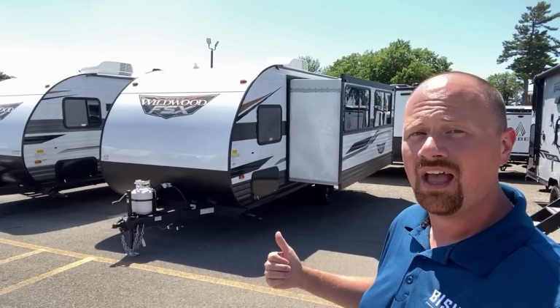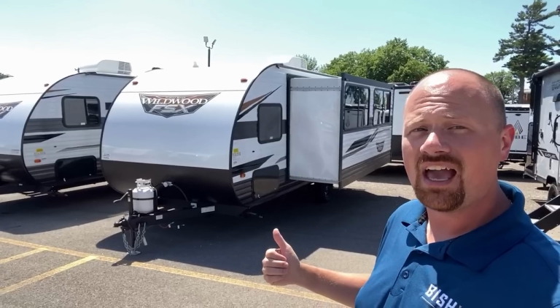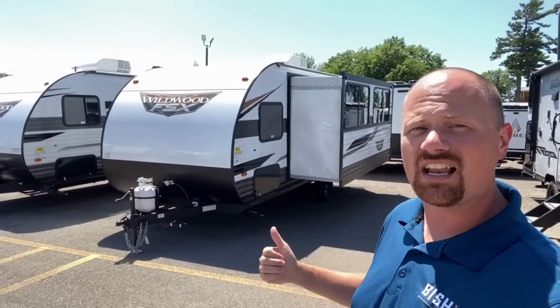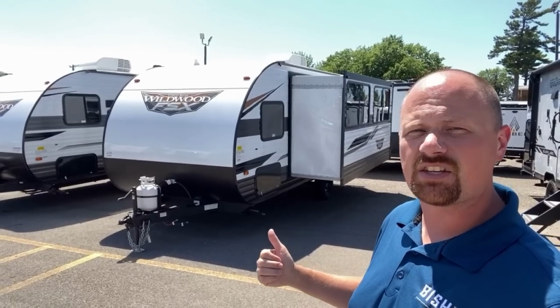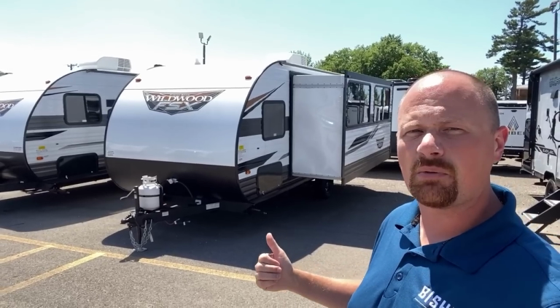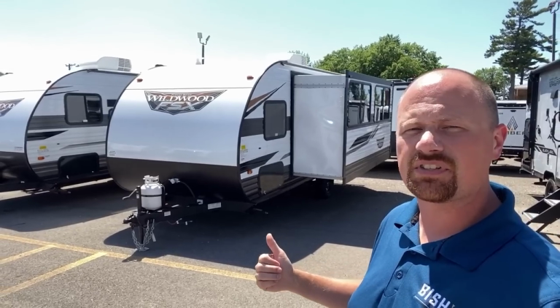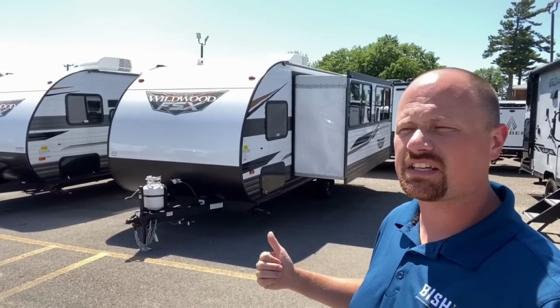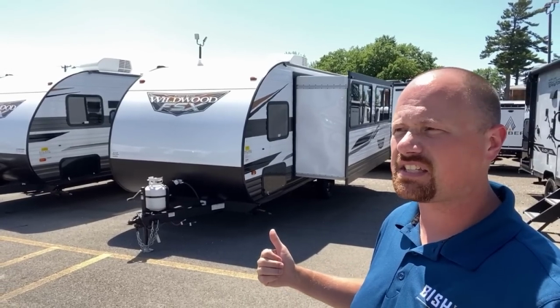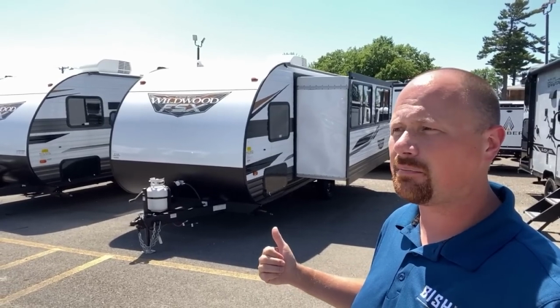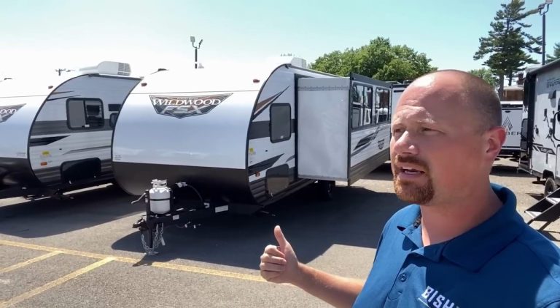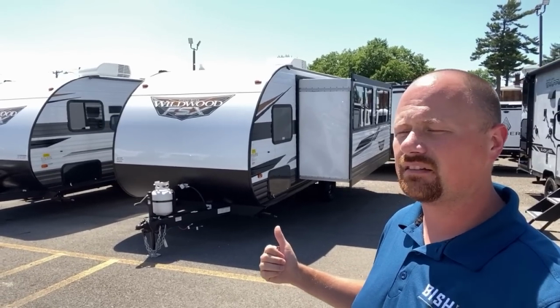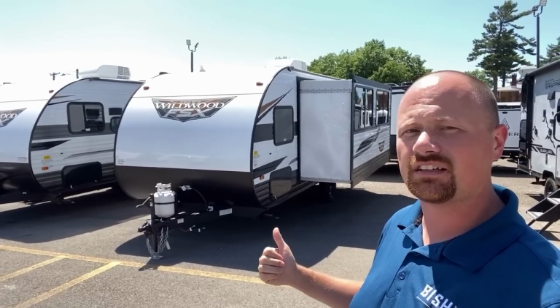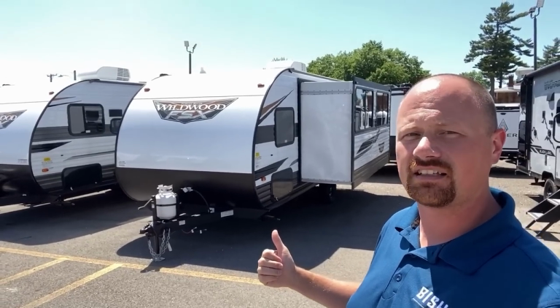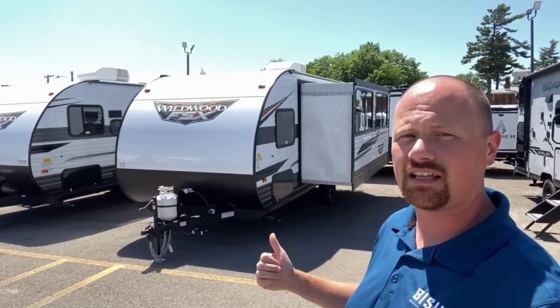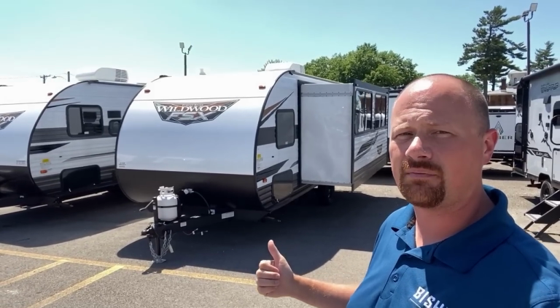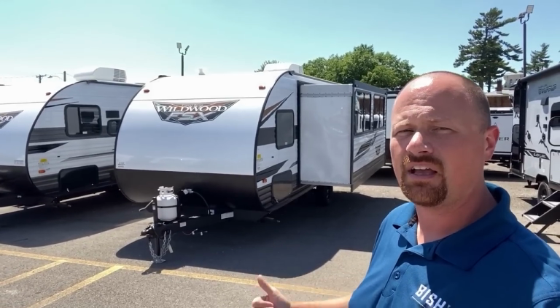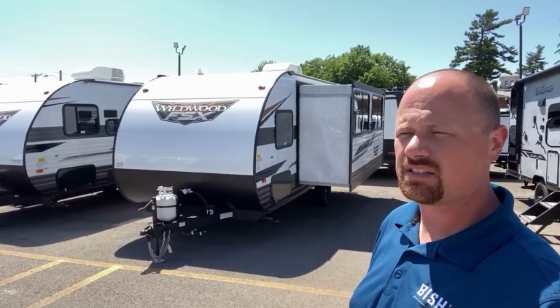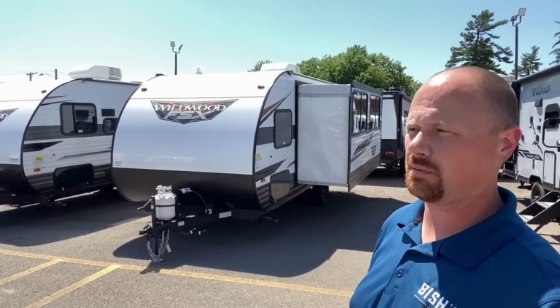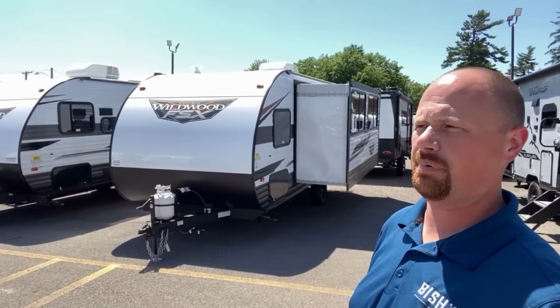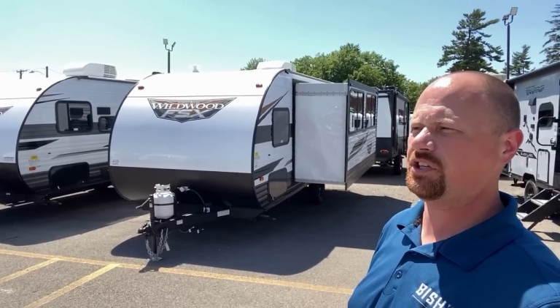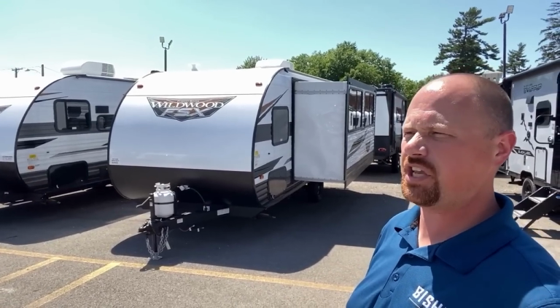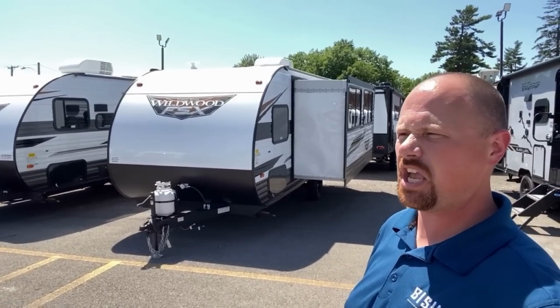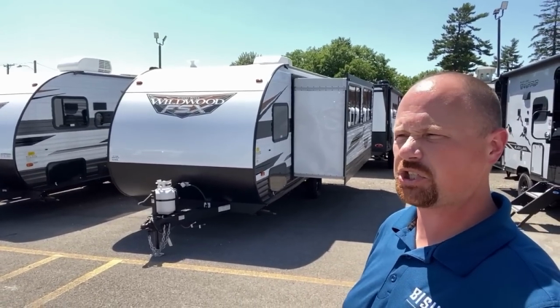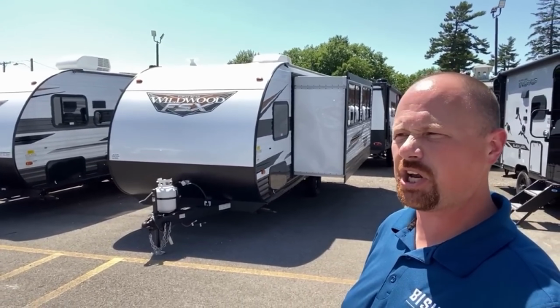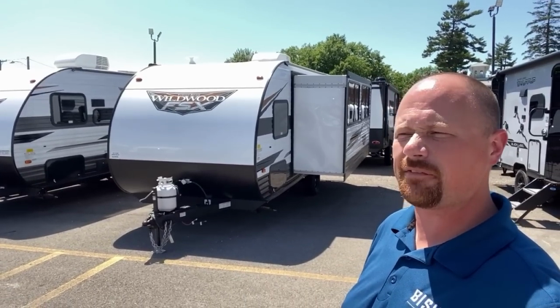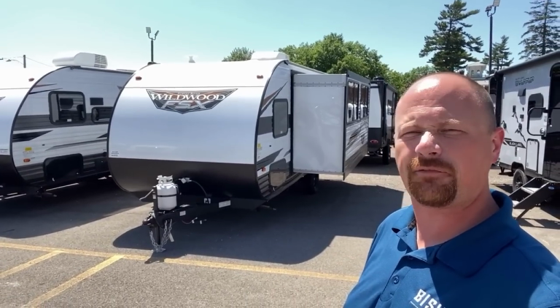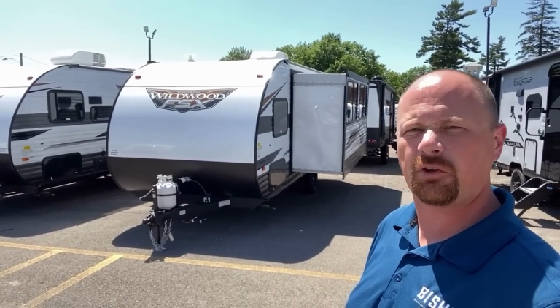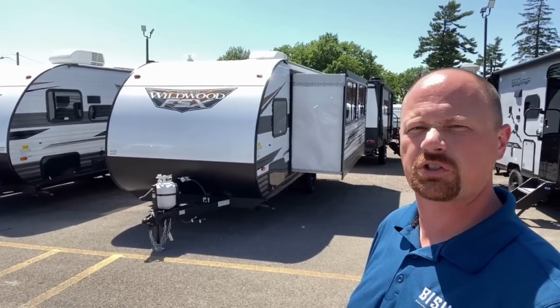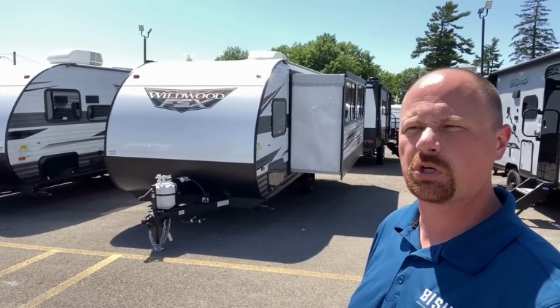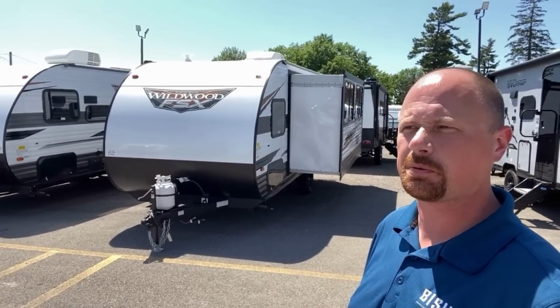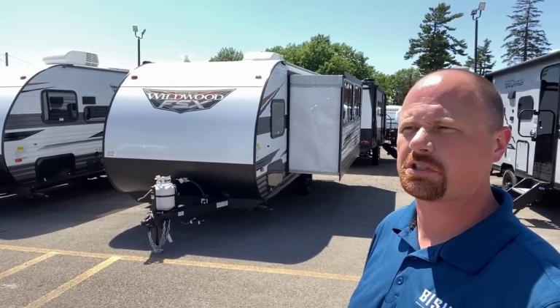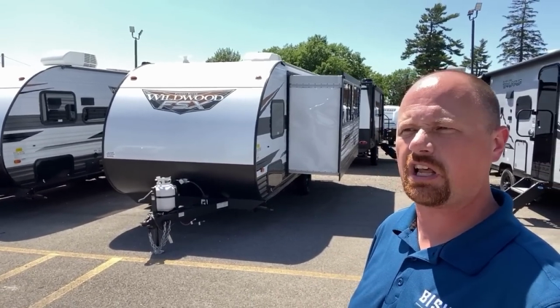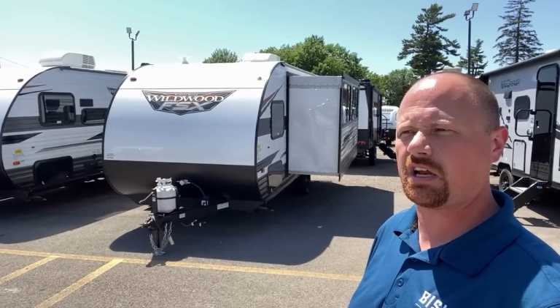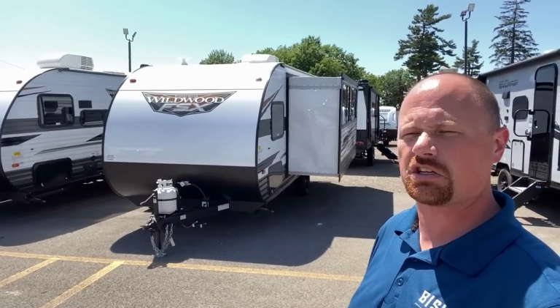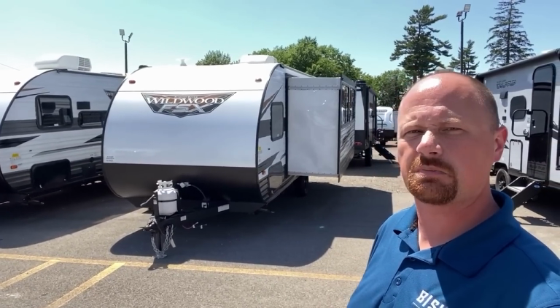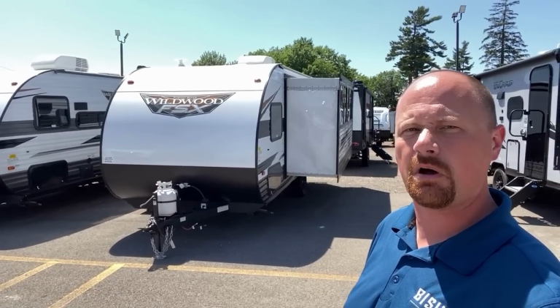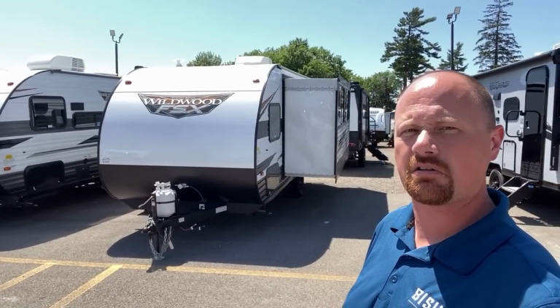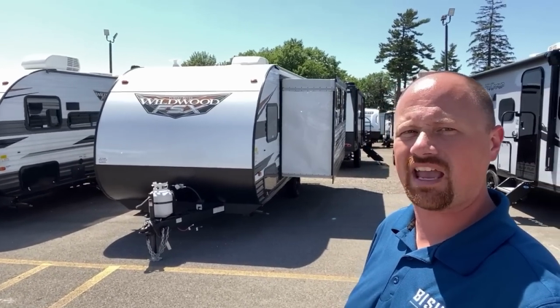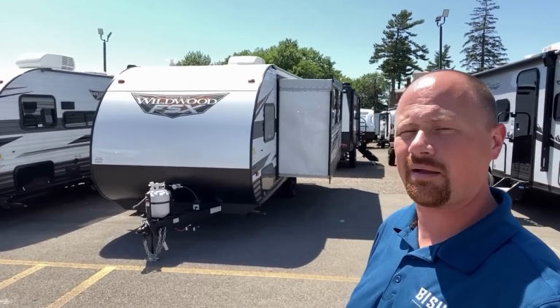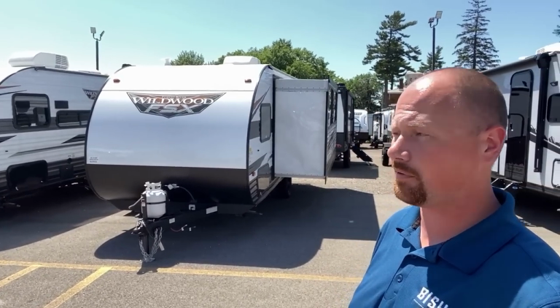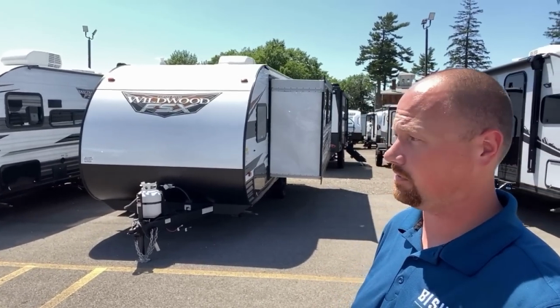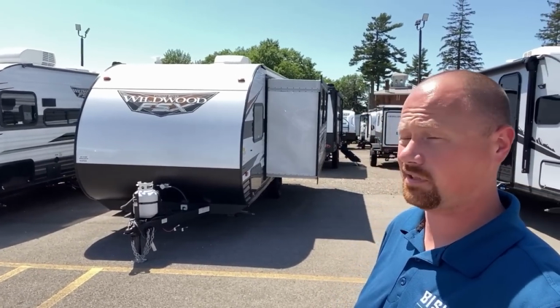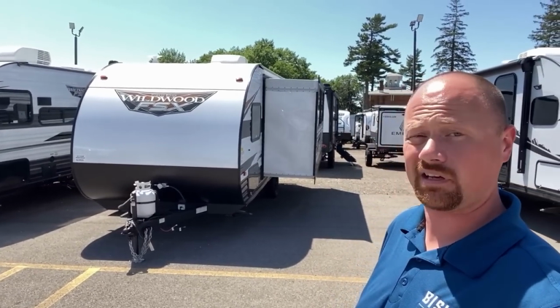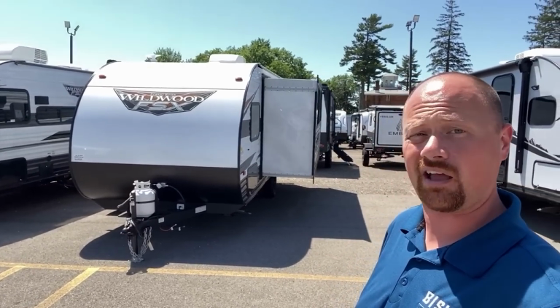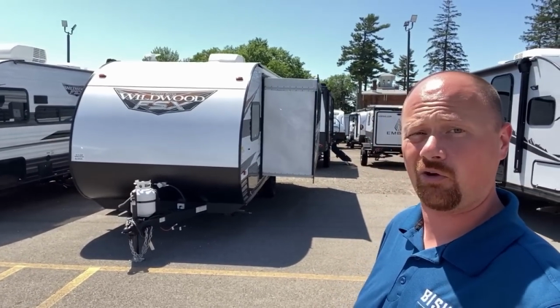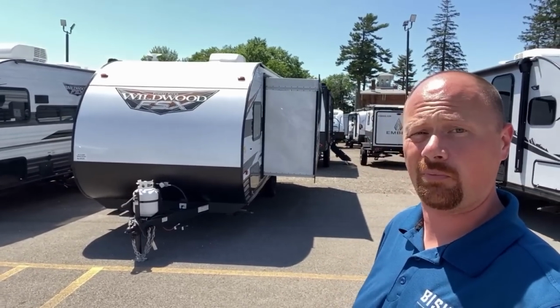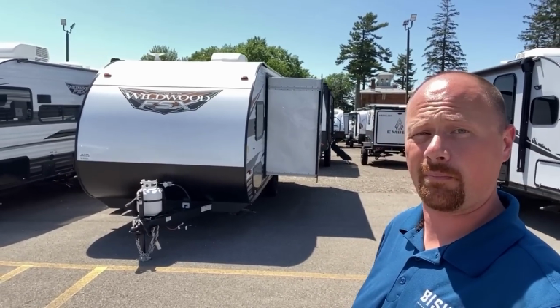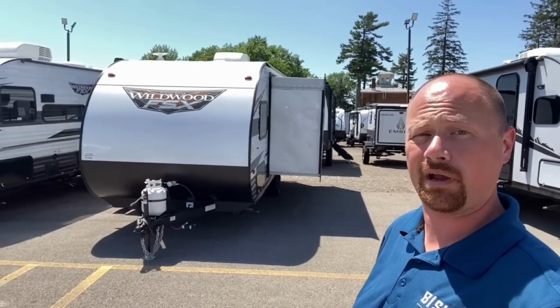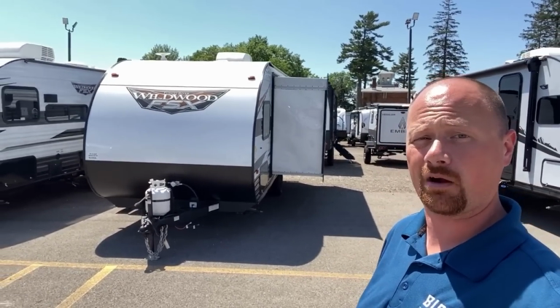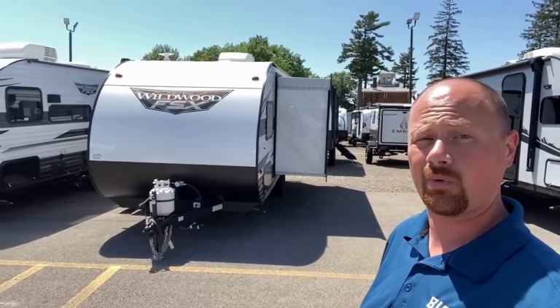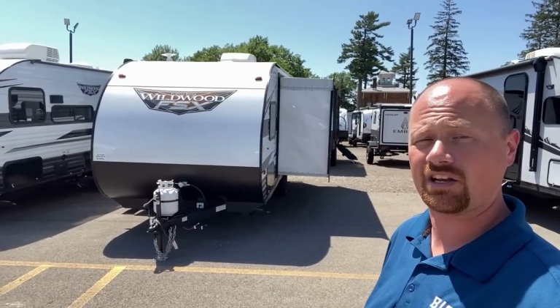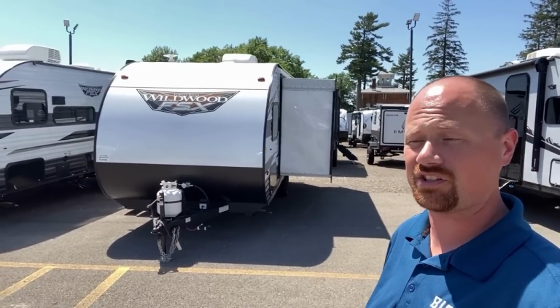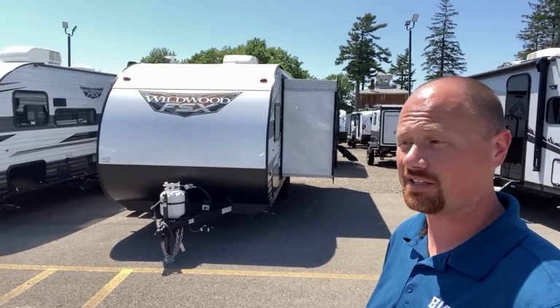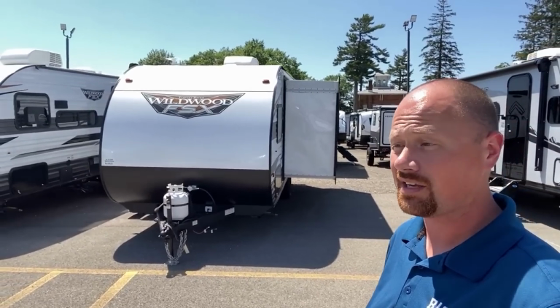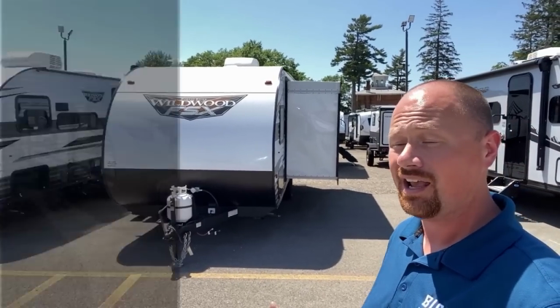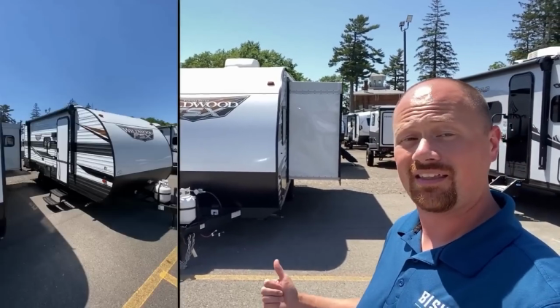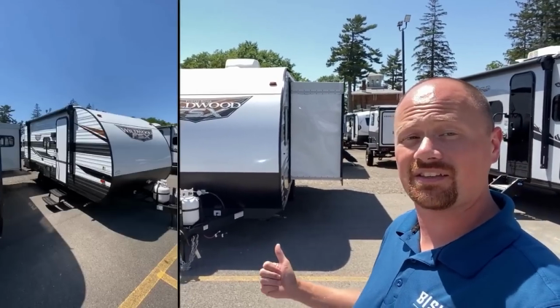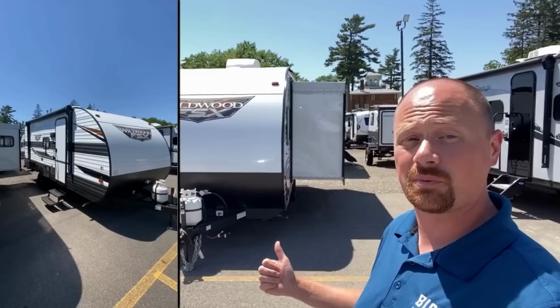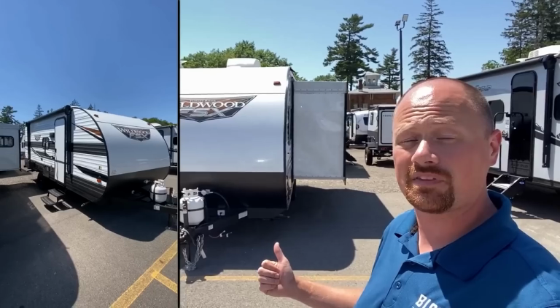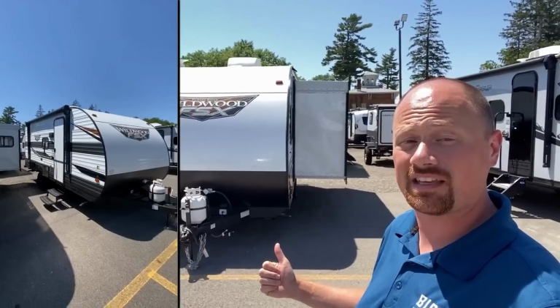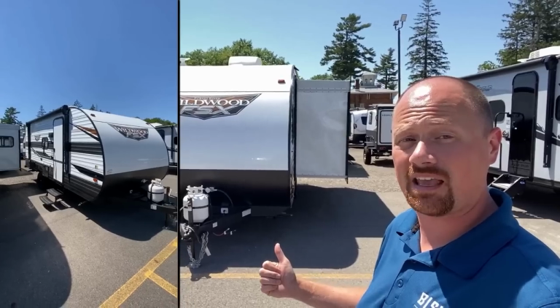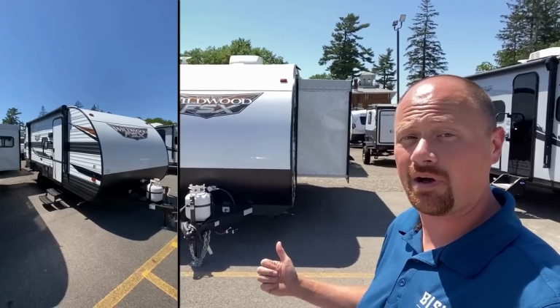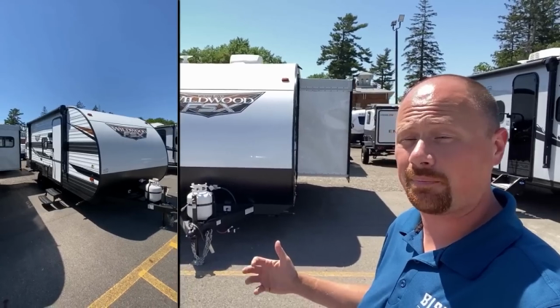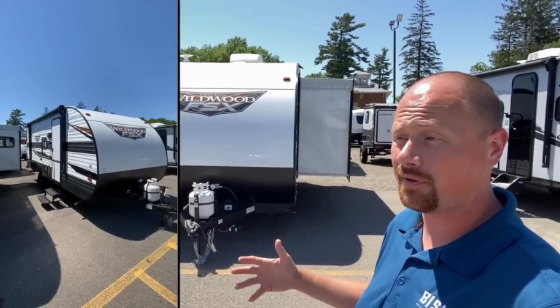It's almost like somebody looked at them and said, 'Bet you can't shove a full super slide in a small camper.' And they said, 'Yeah, hold my beer, watch this.' And this is what they came up with.